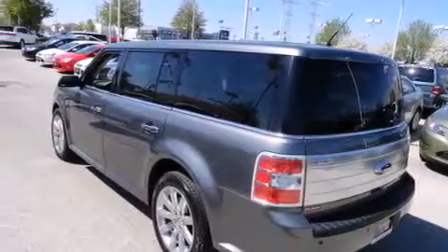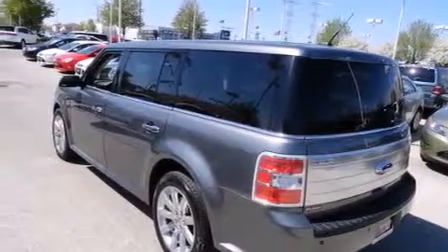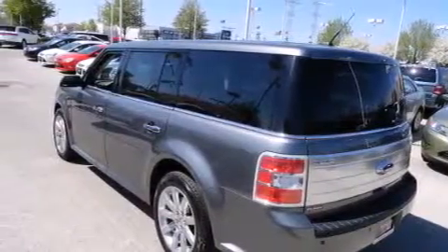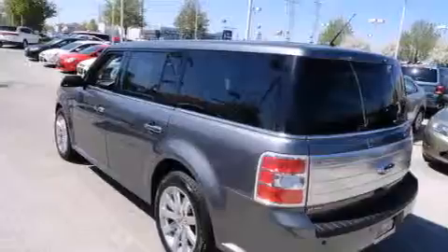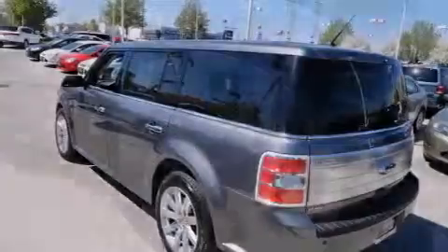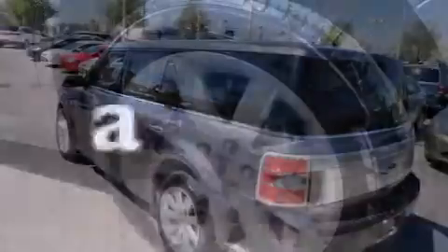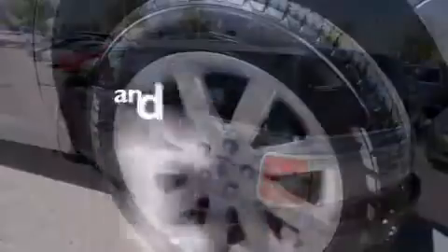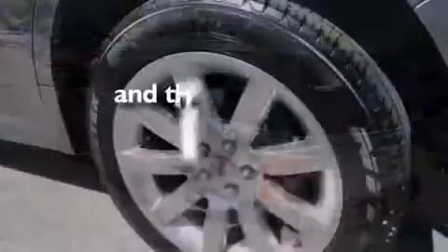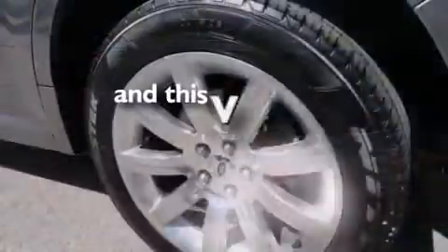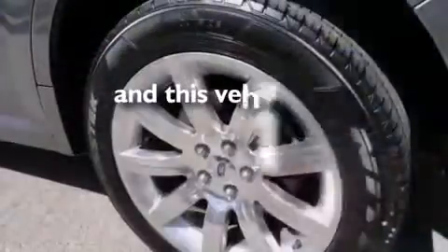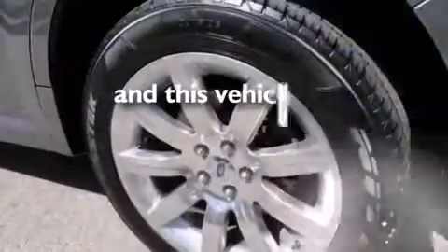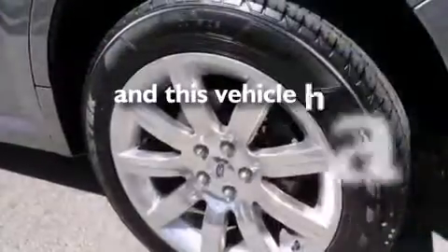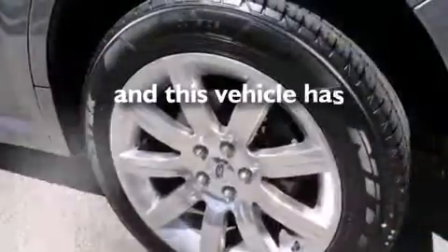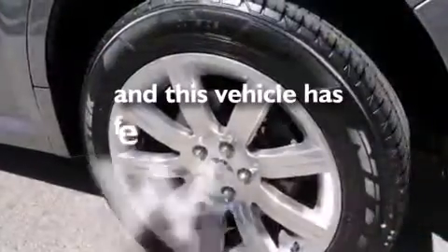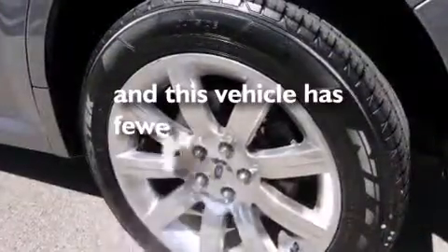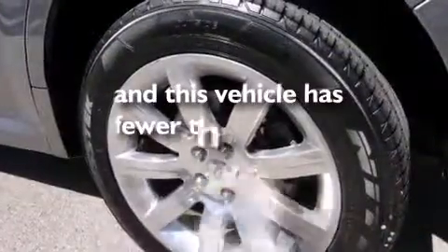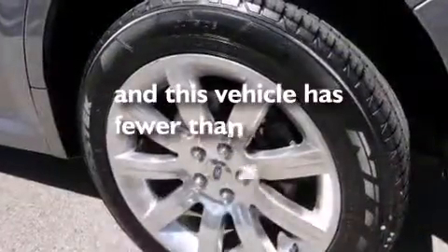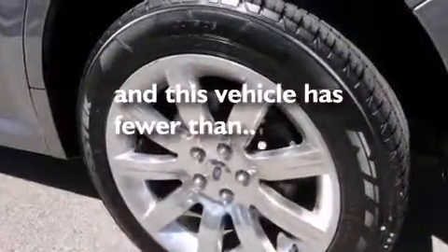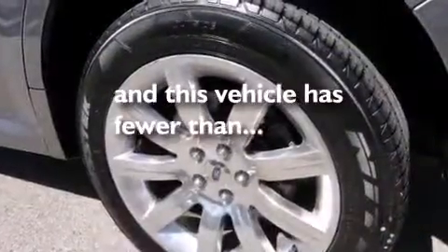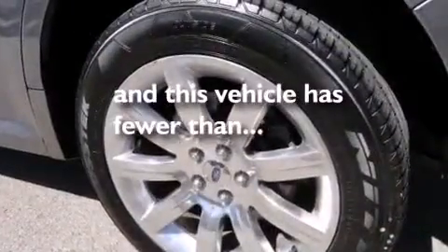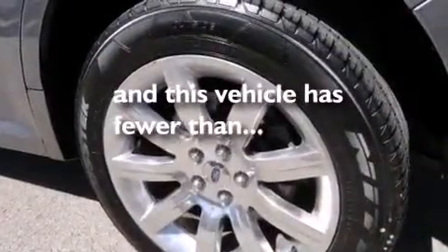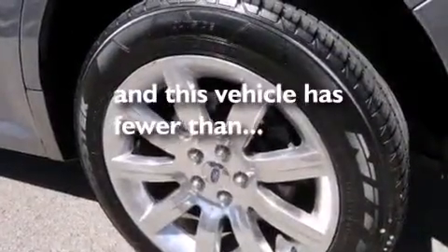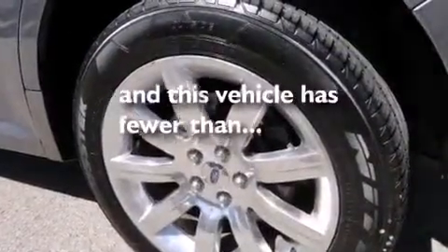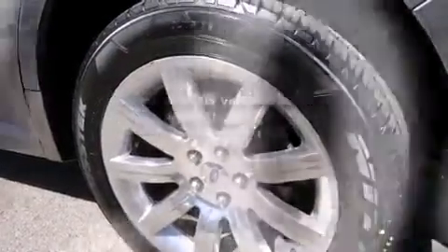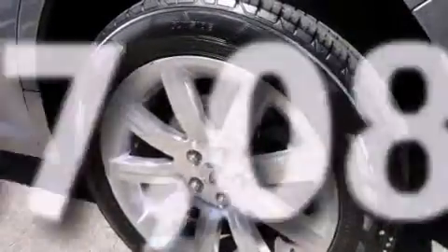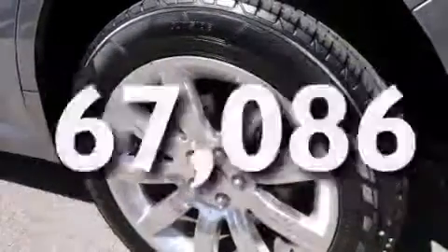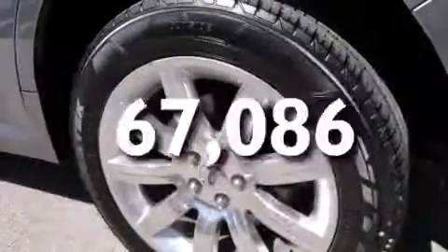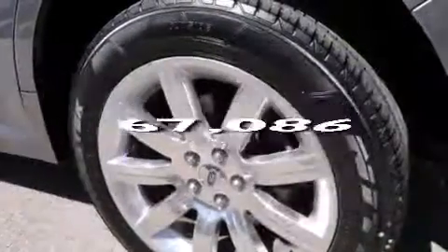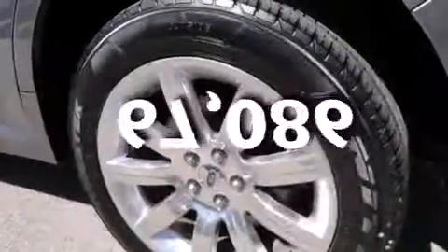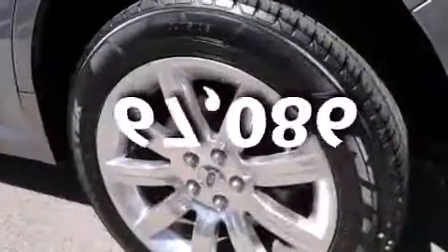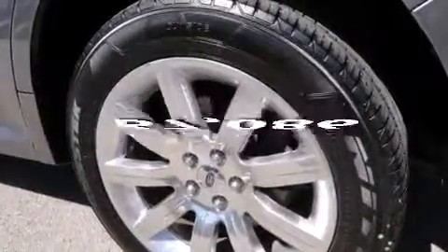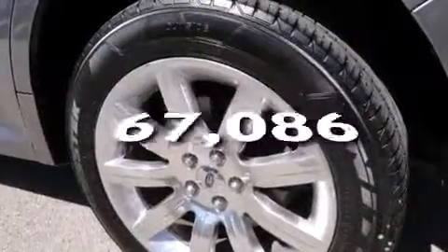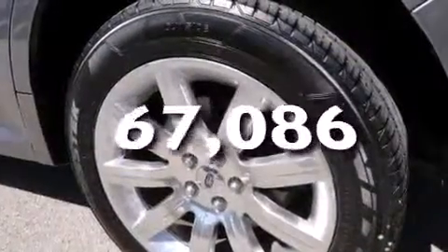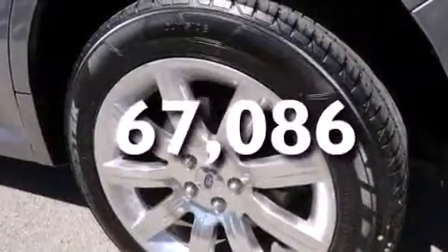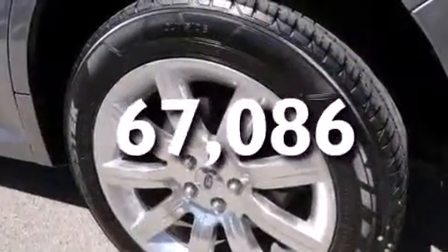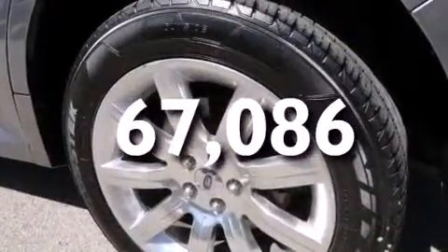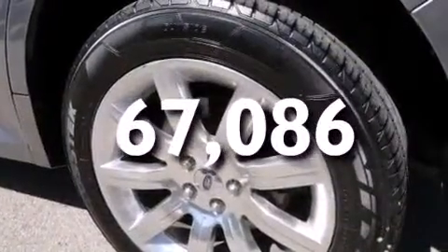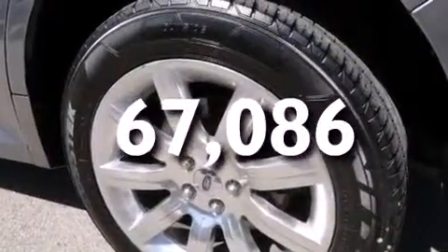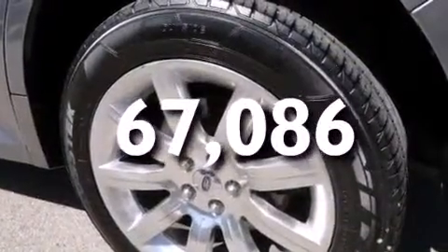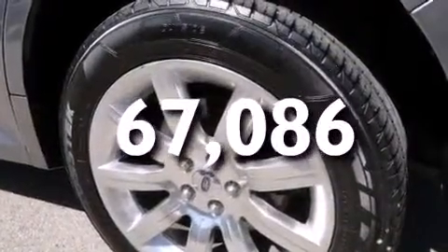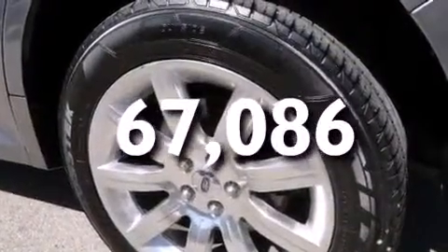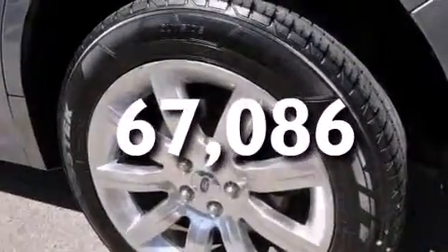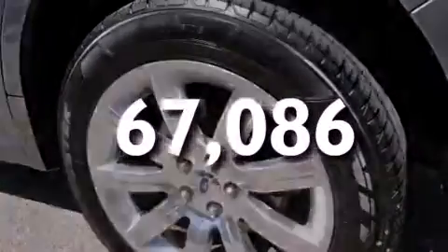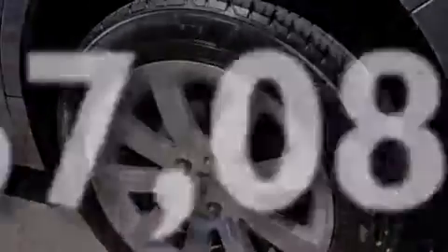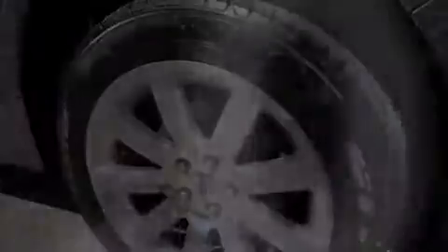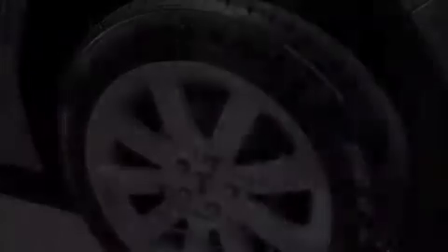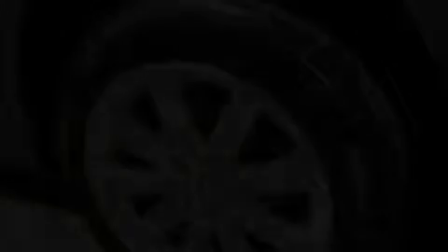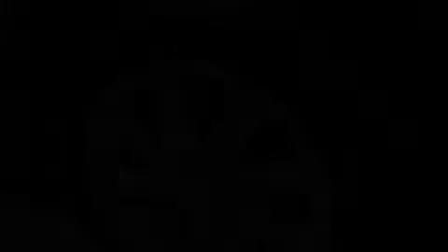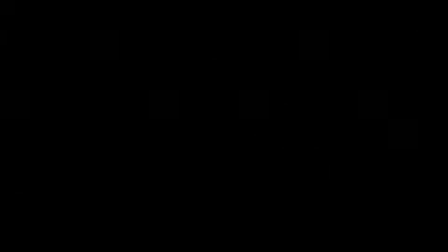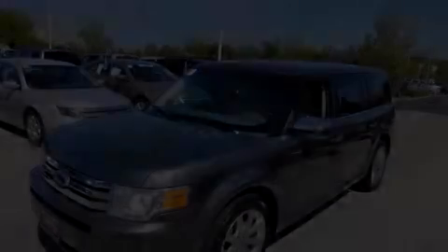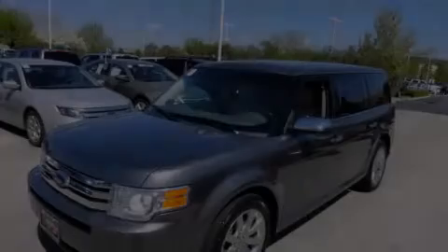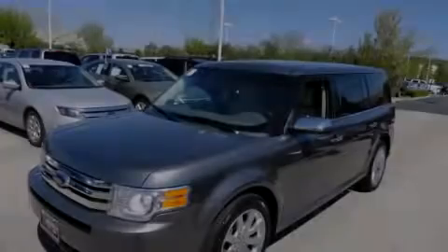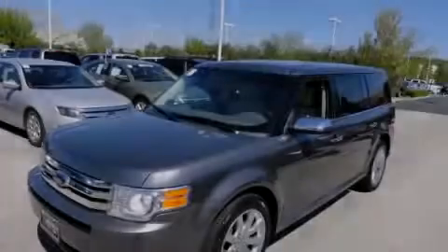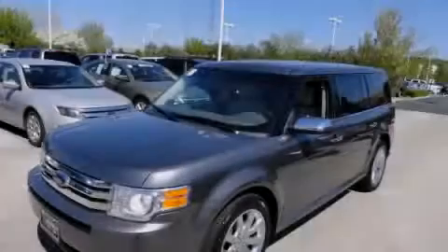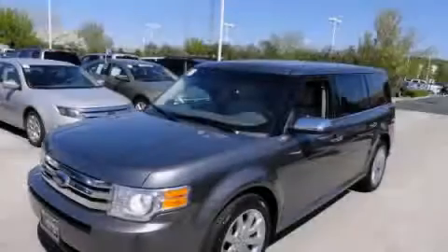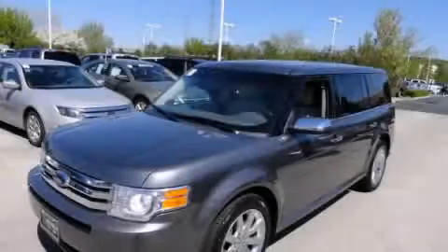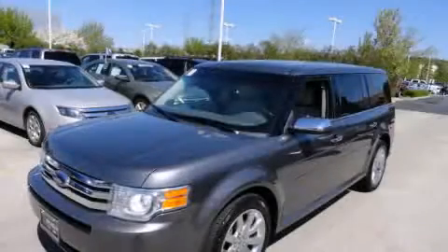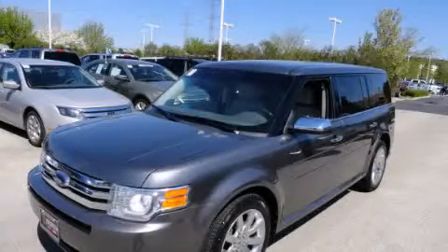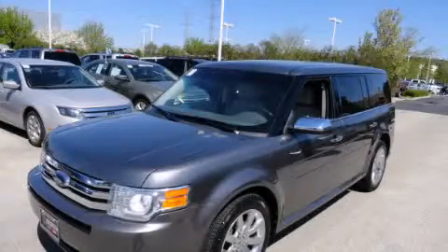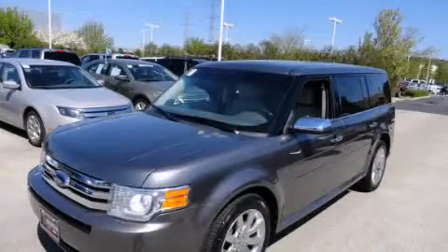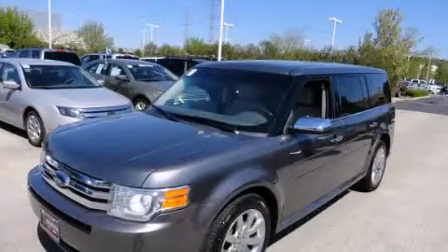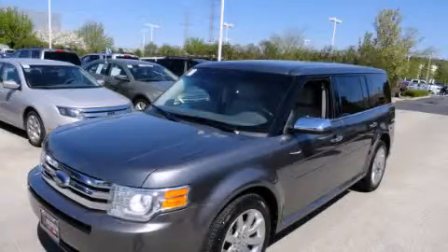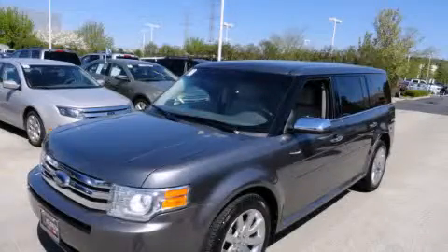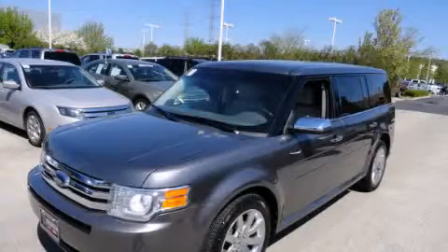This vehicle has fewer than 68,000 miles on the odometer. We invite you to contact us today to learn more about this vehicle.